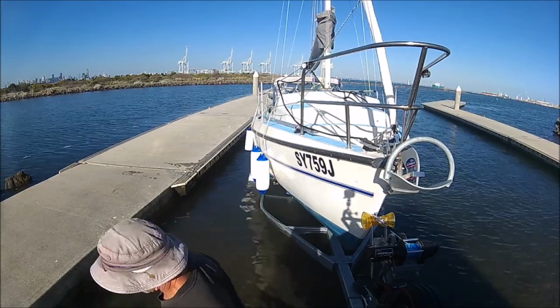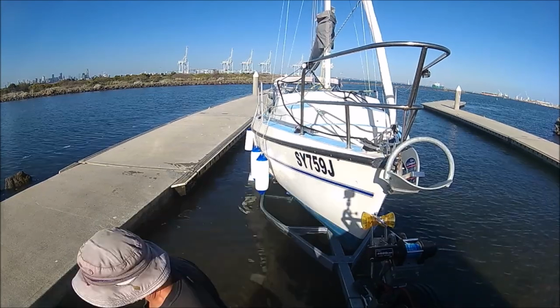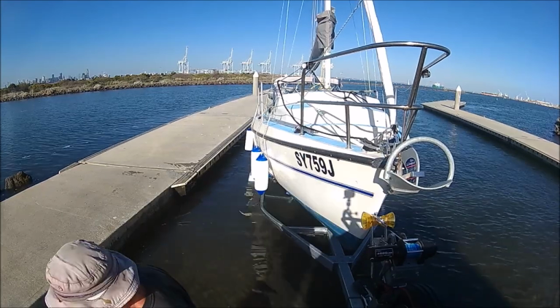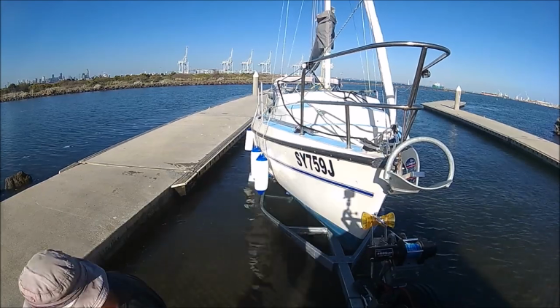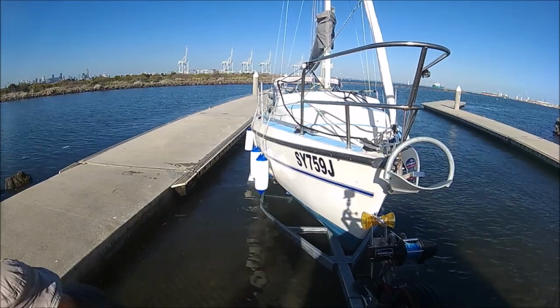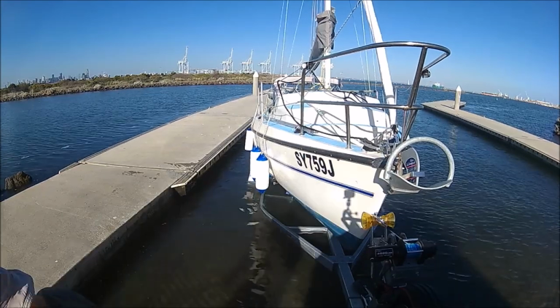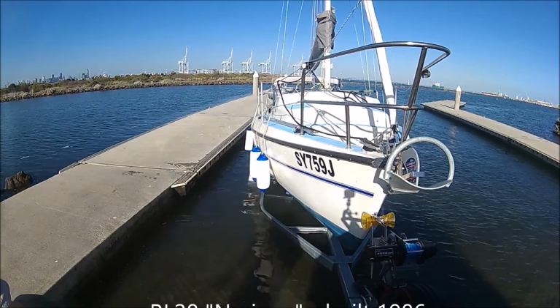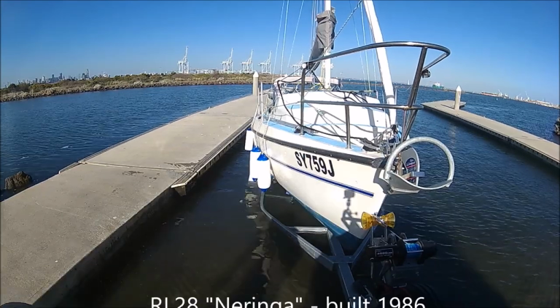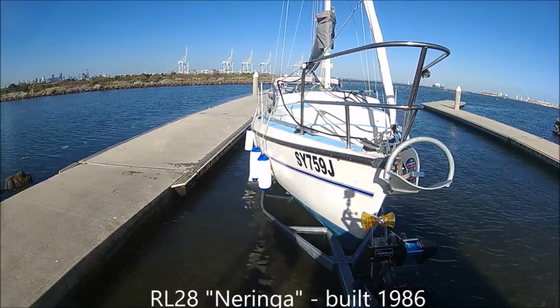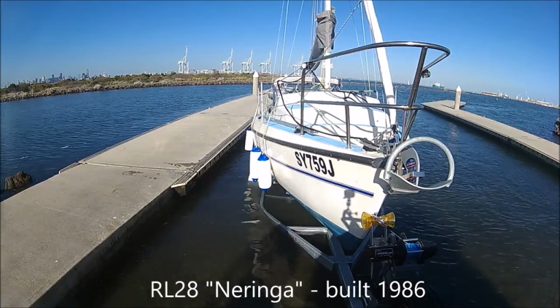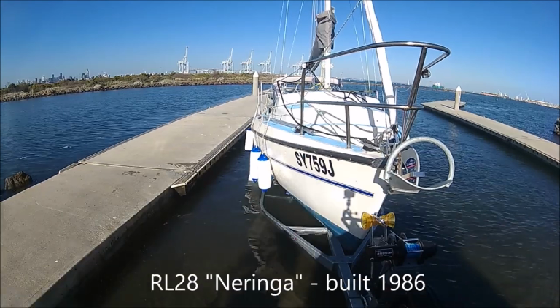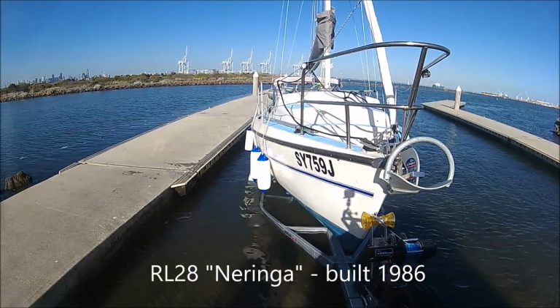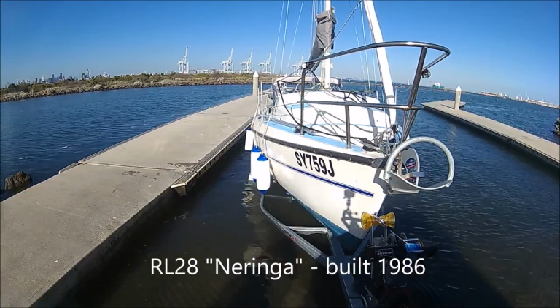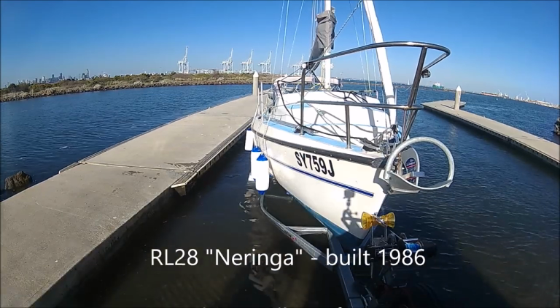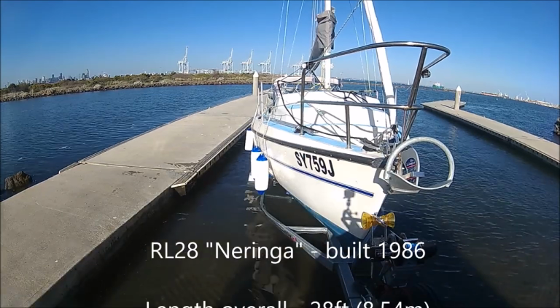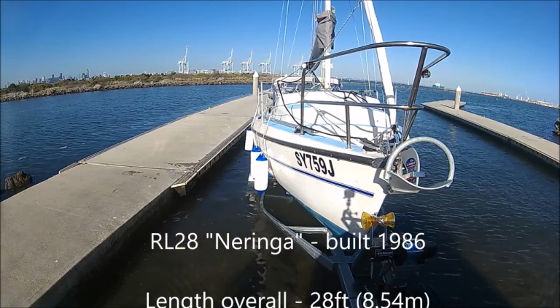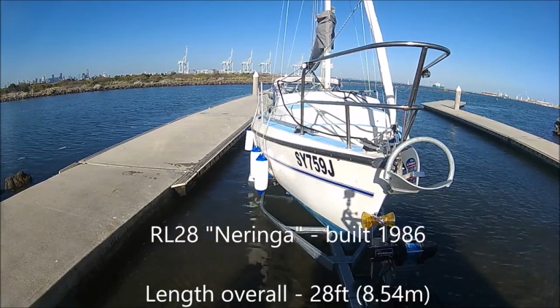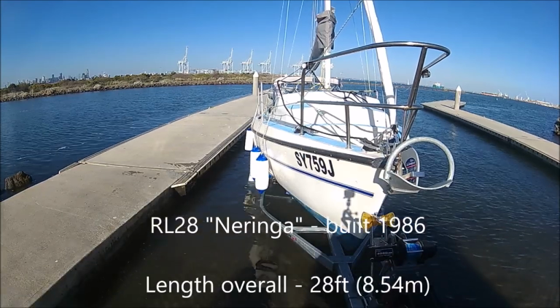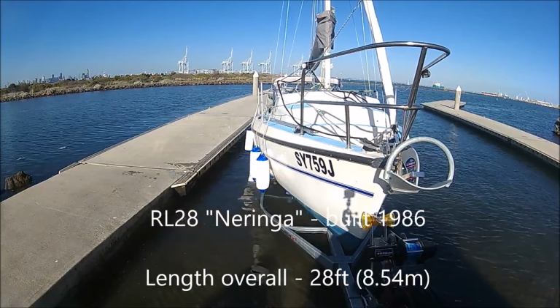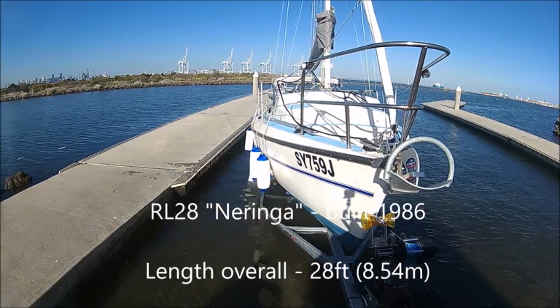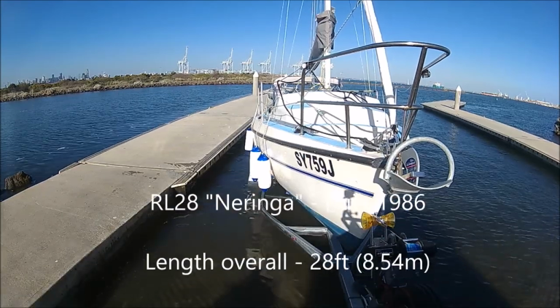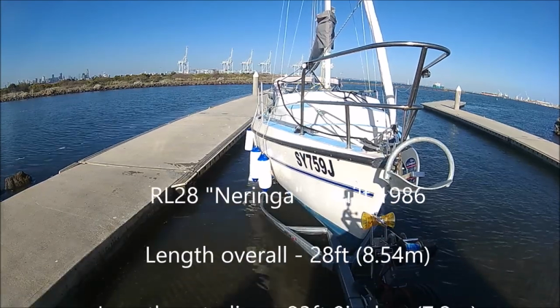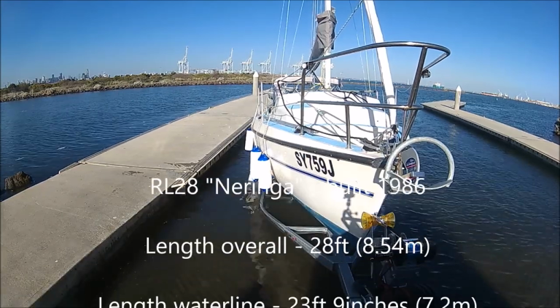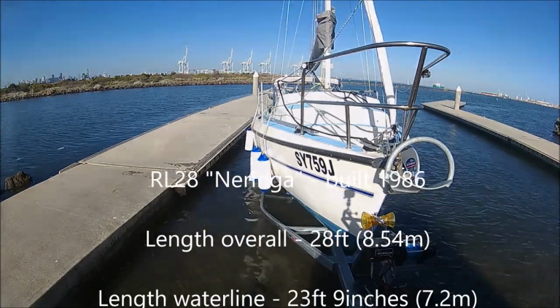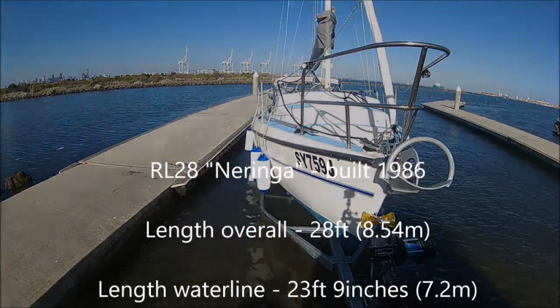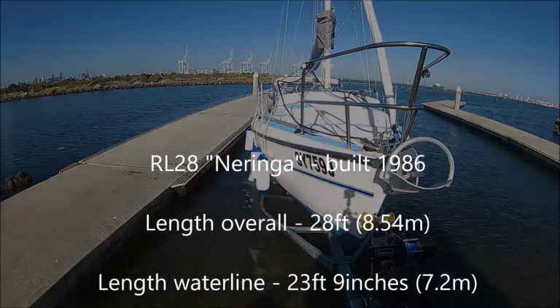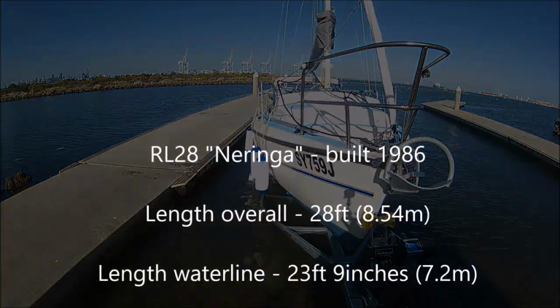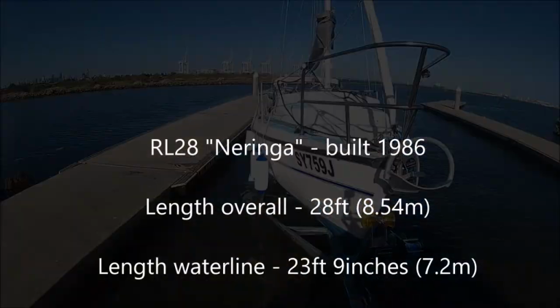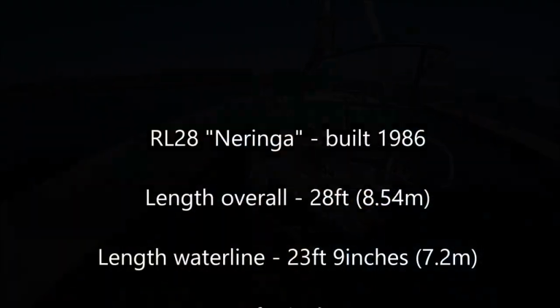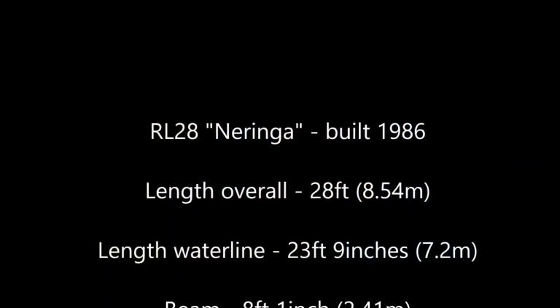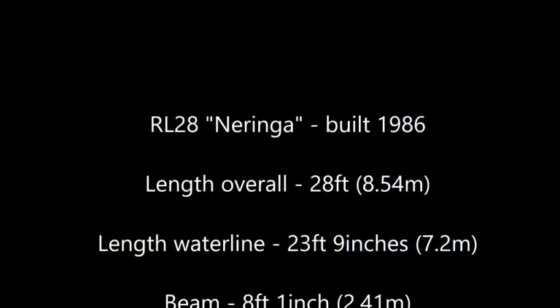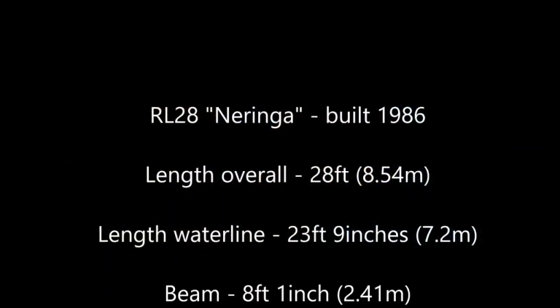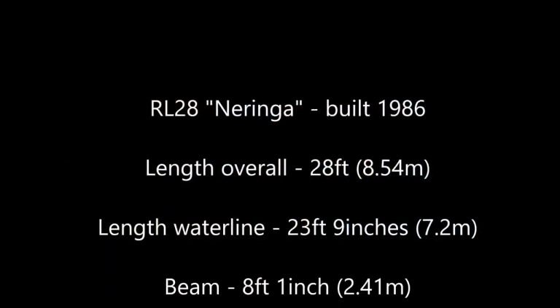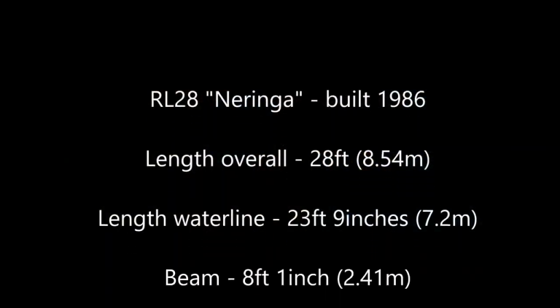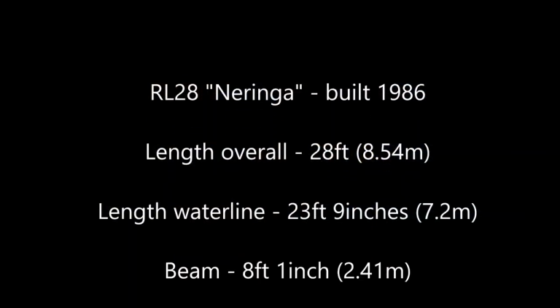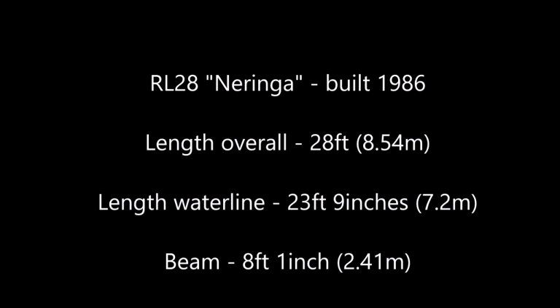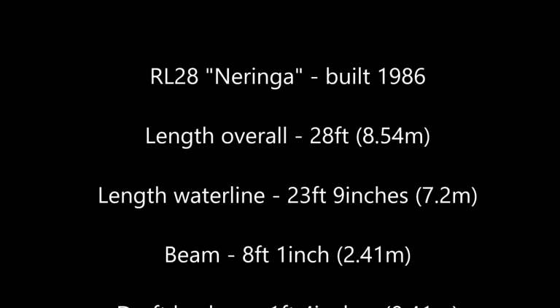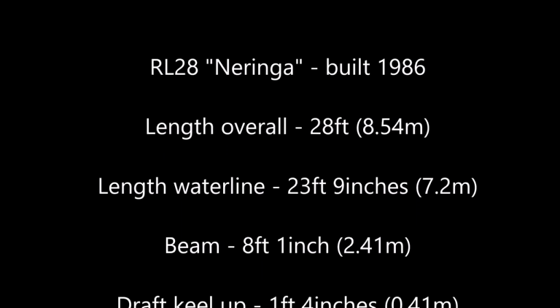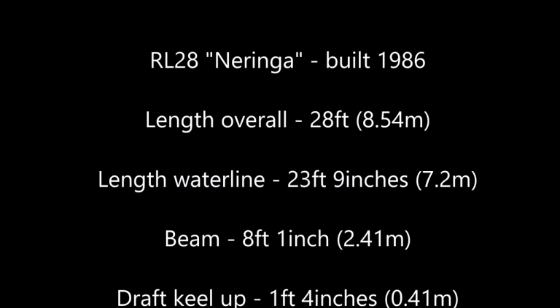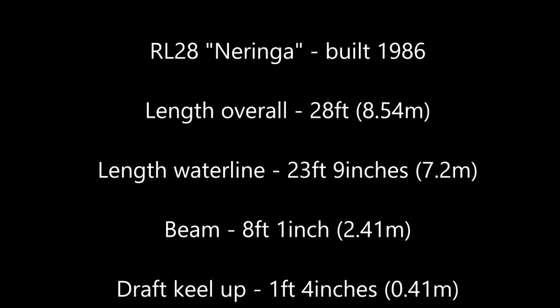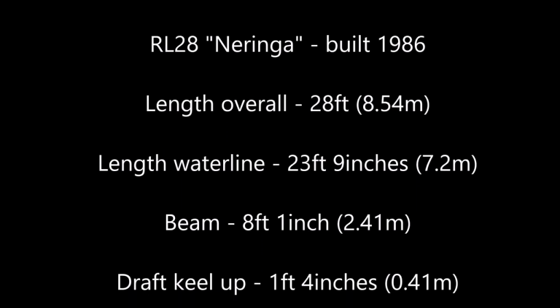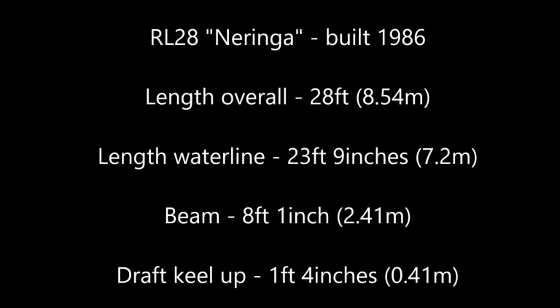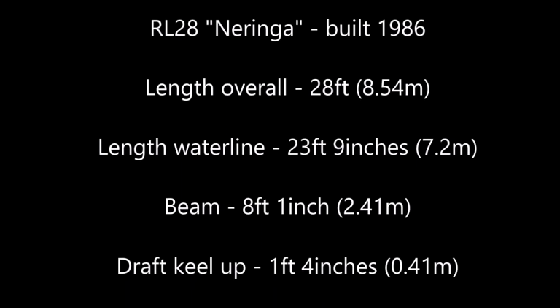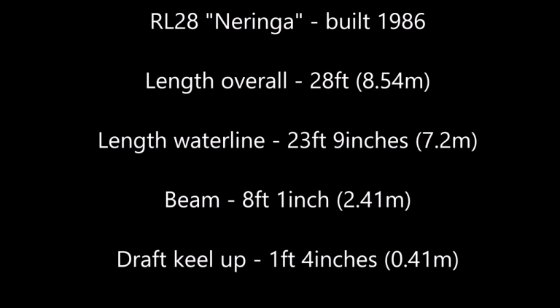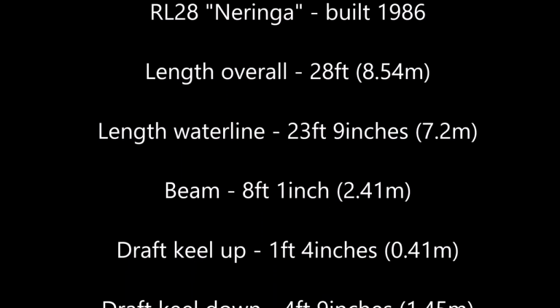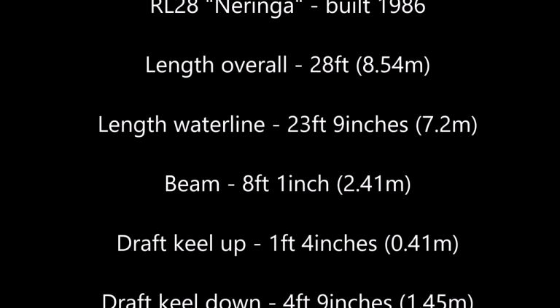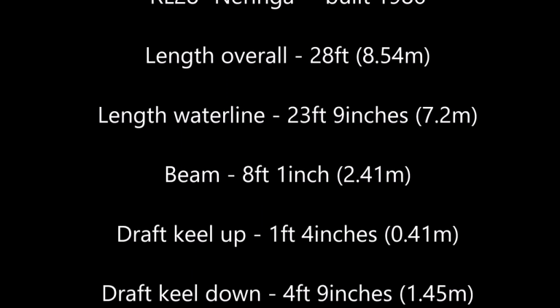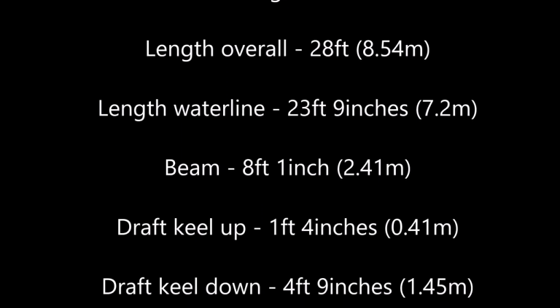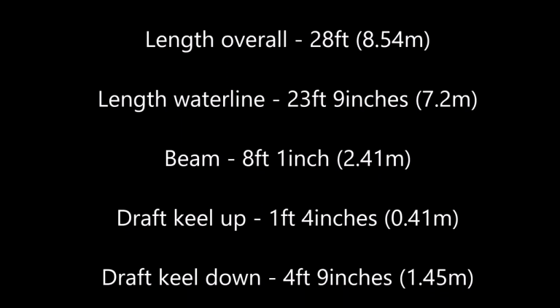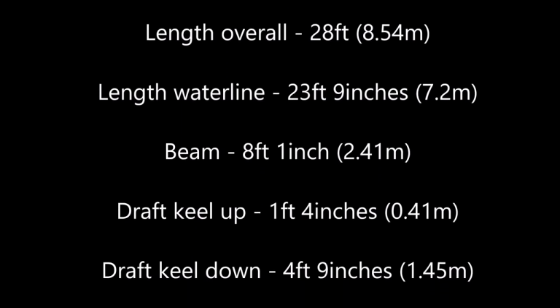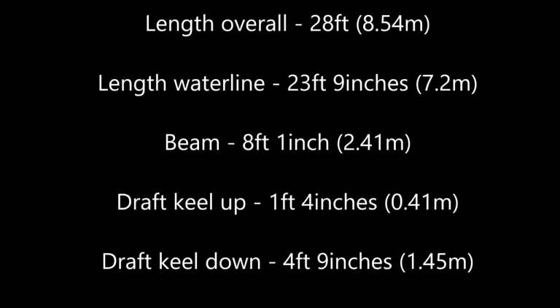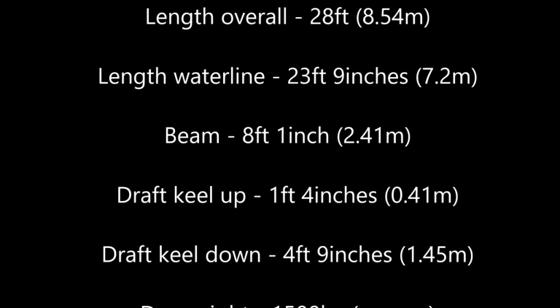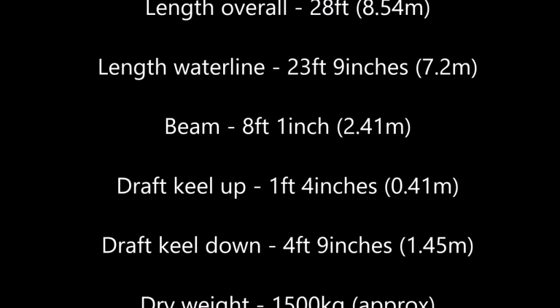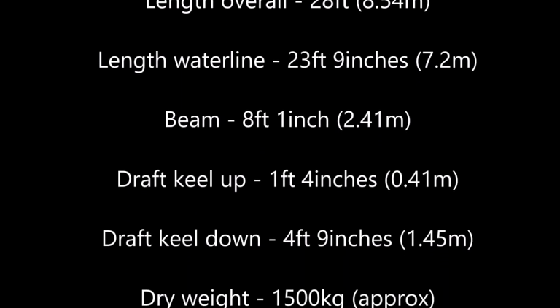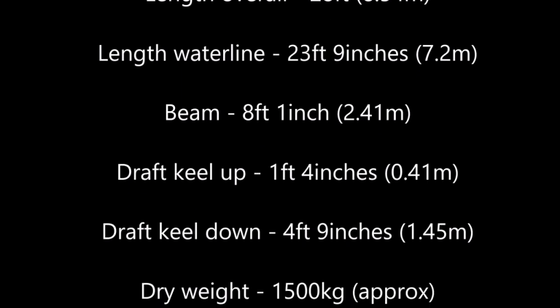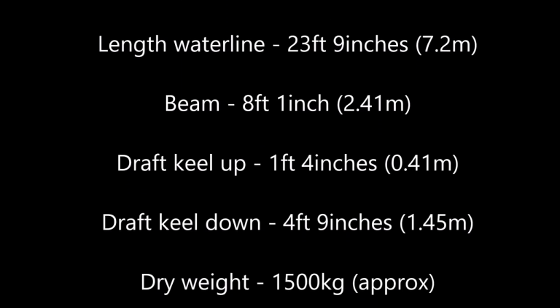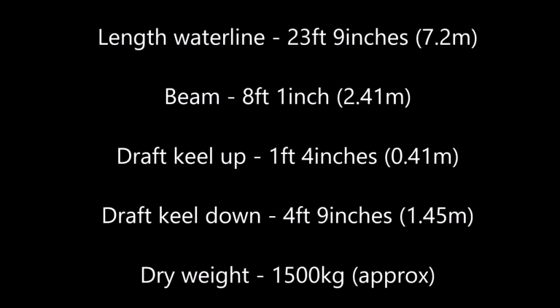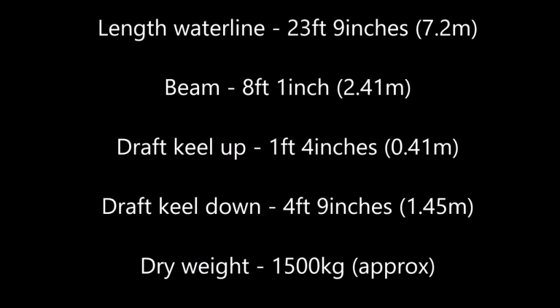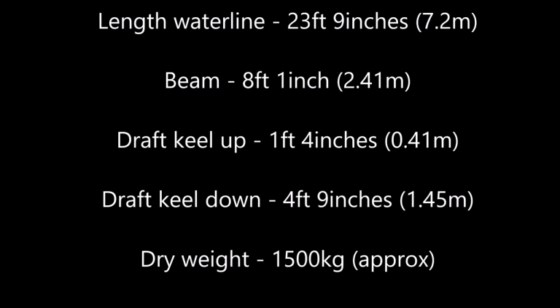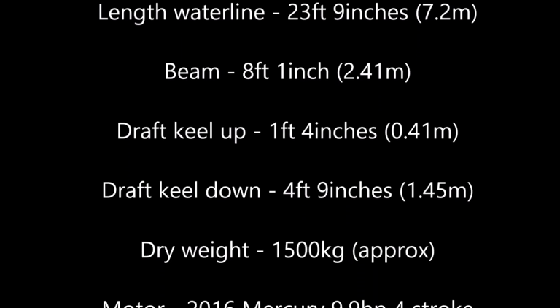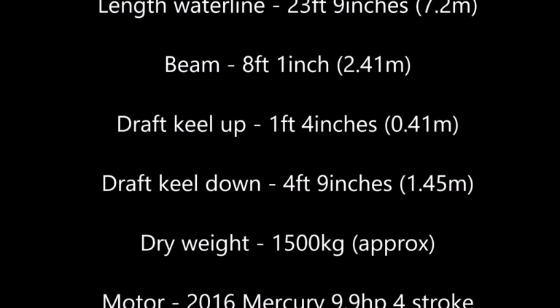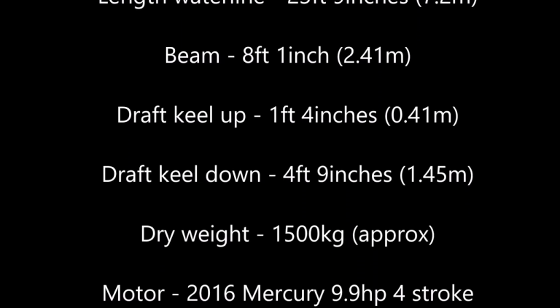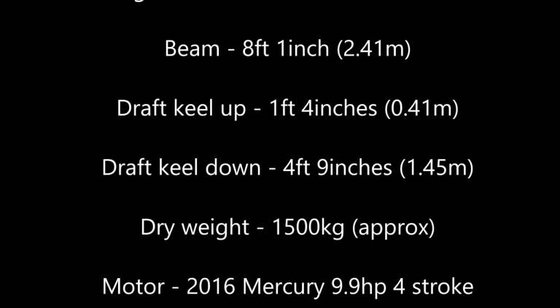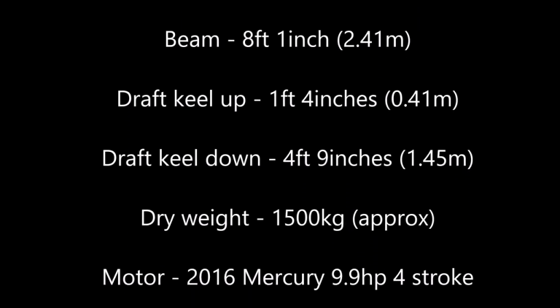I hope you have enjoyed this video. This will be the first of a series of videos over the next few years as further improvements are made to Noringa.